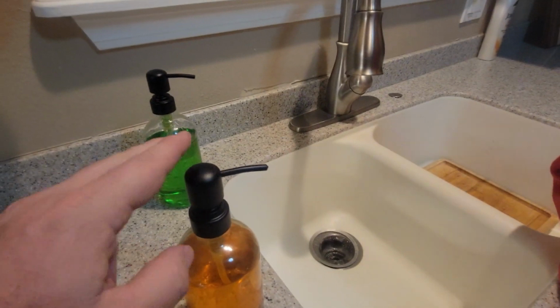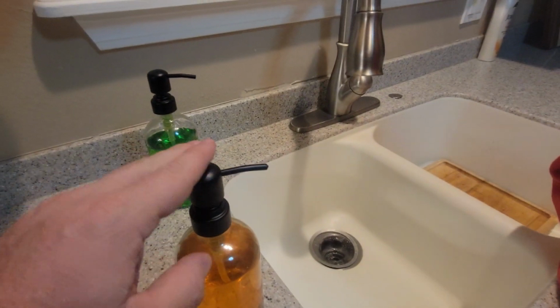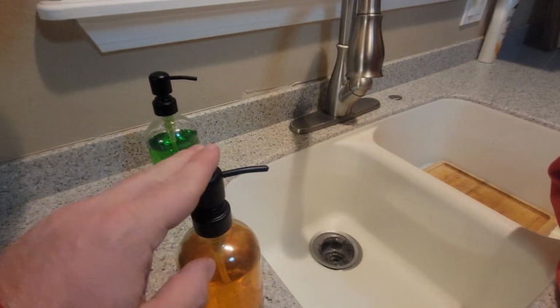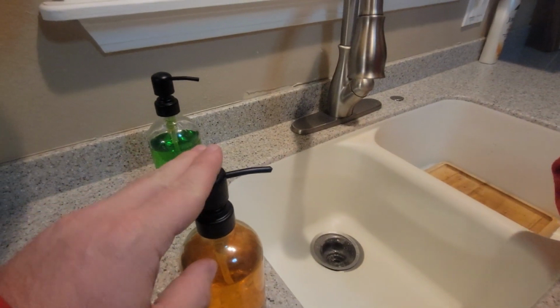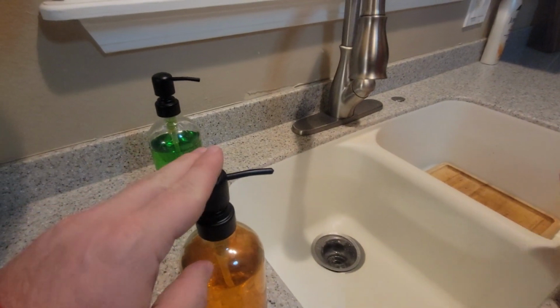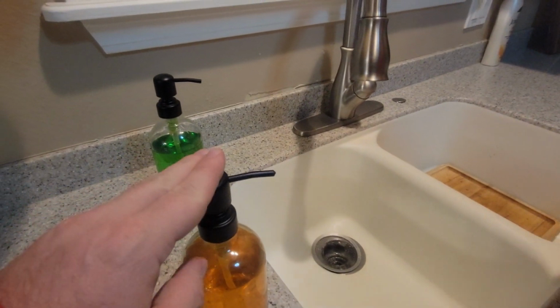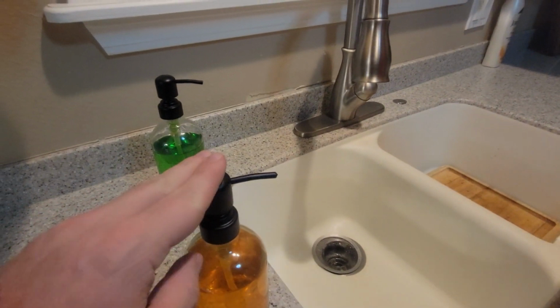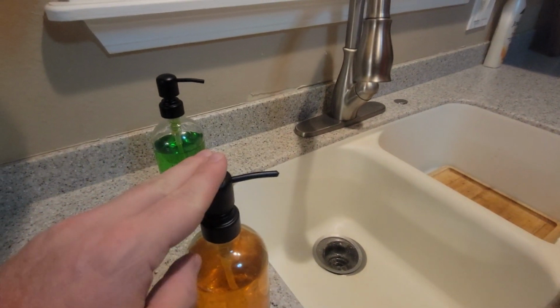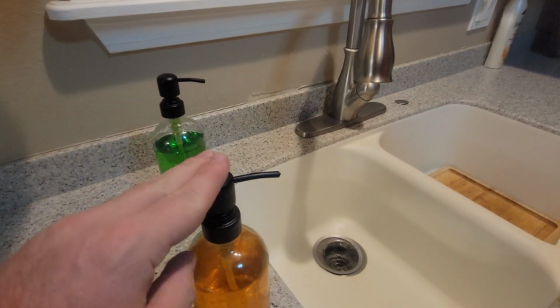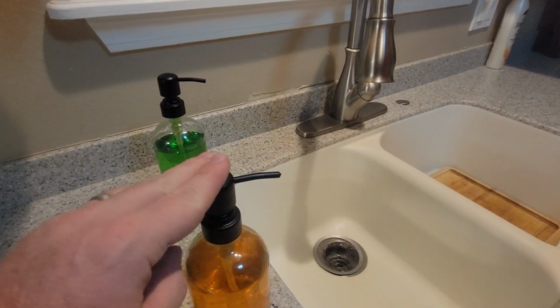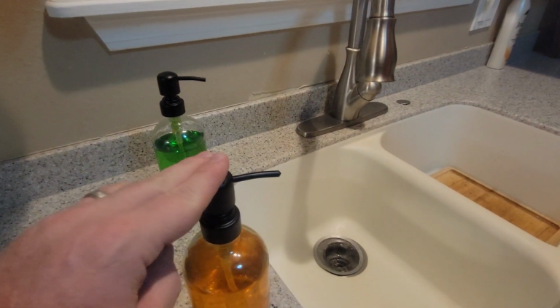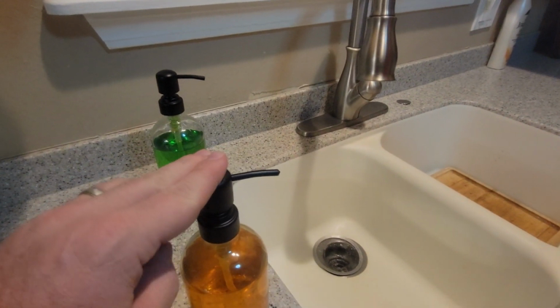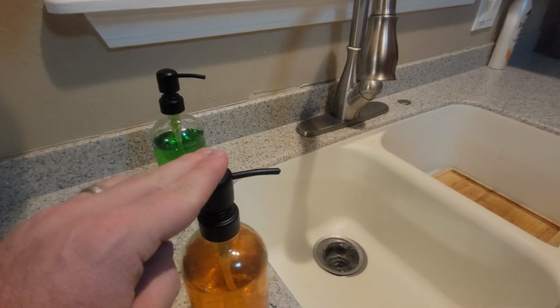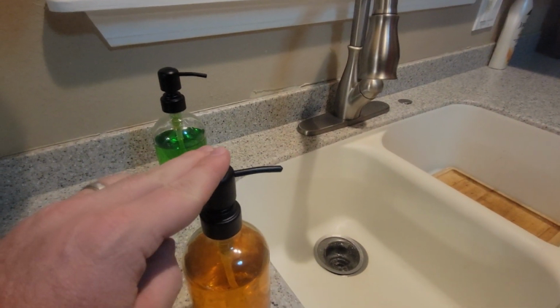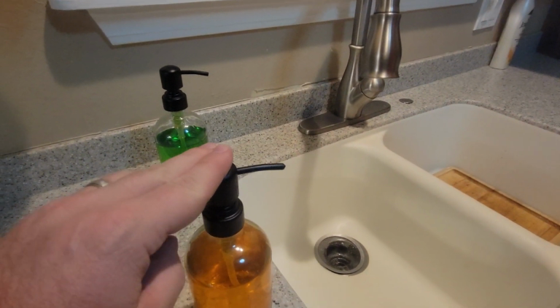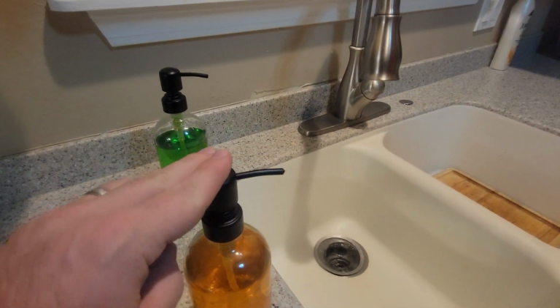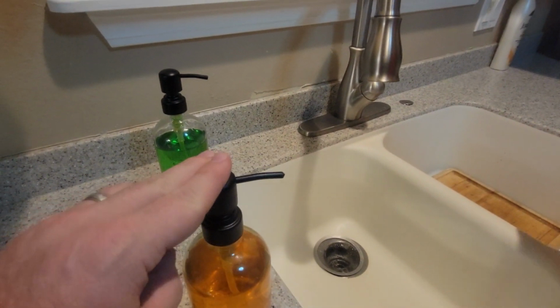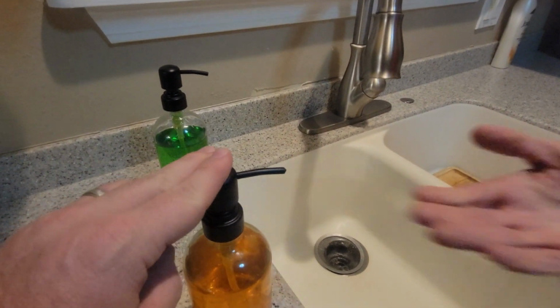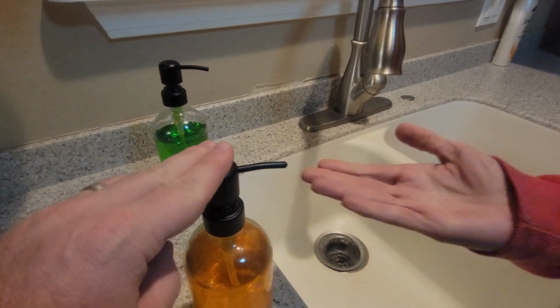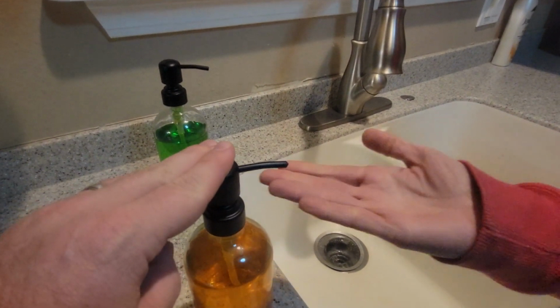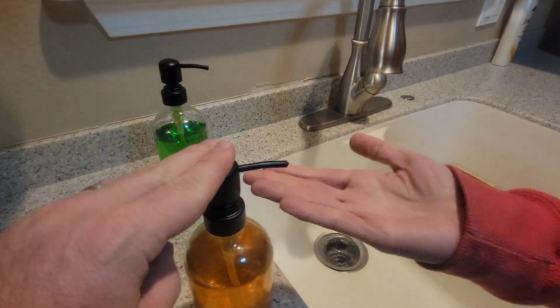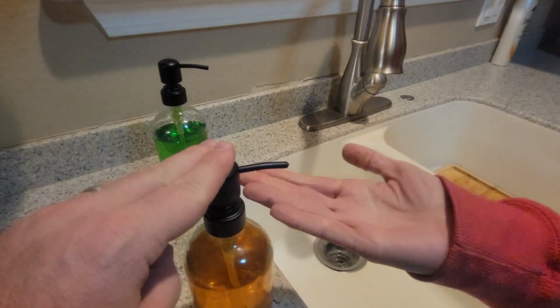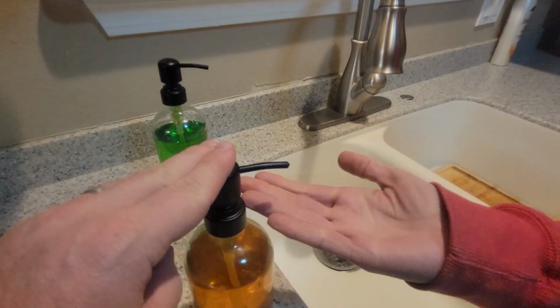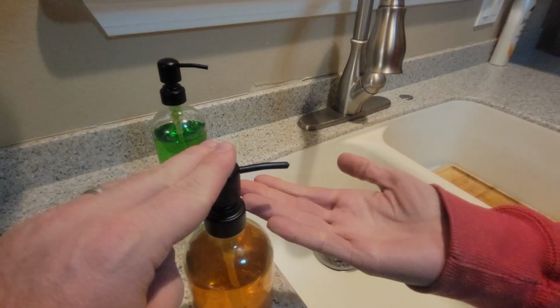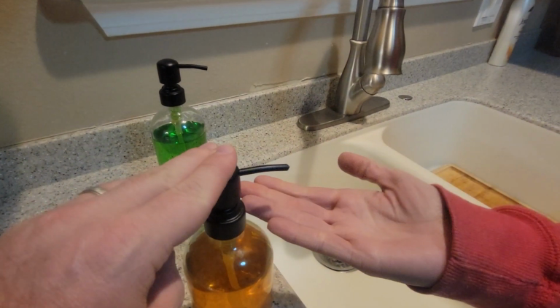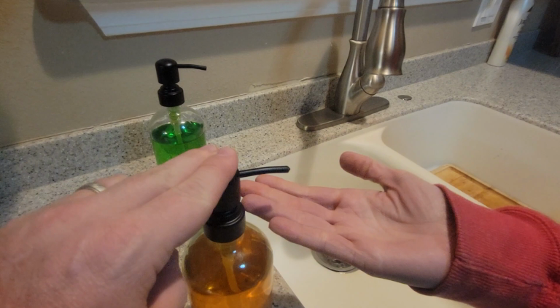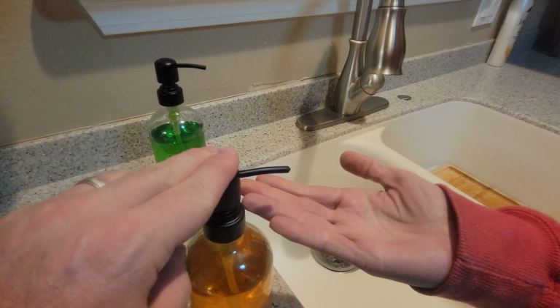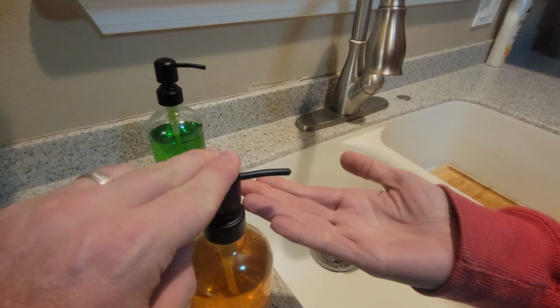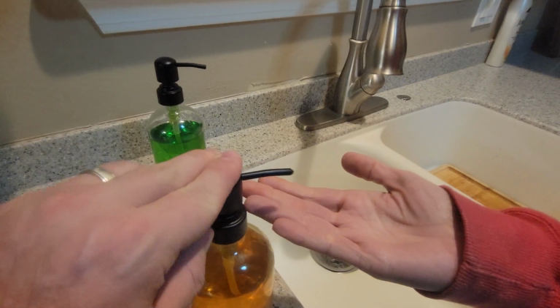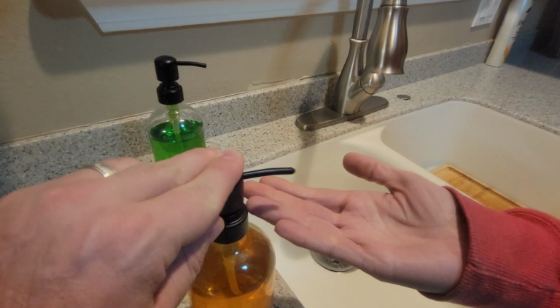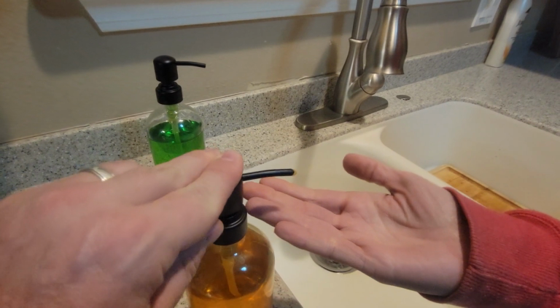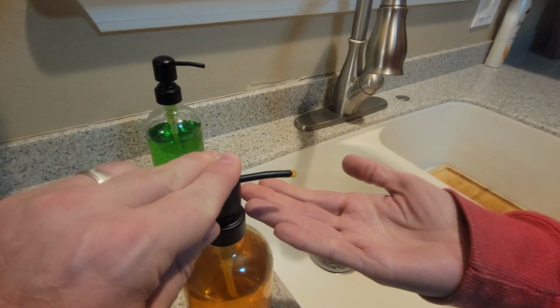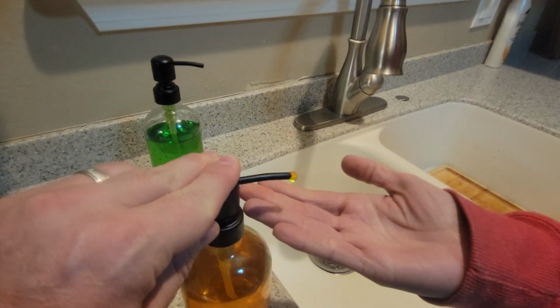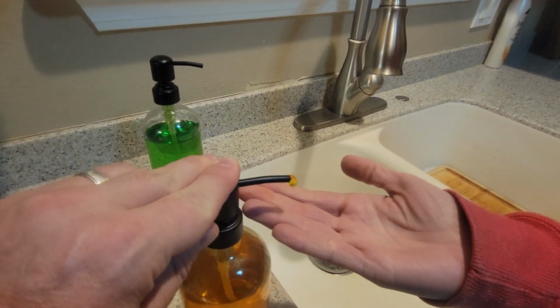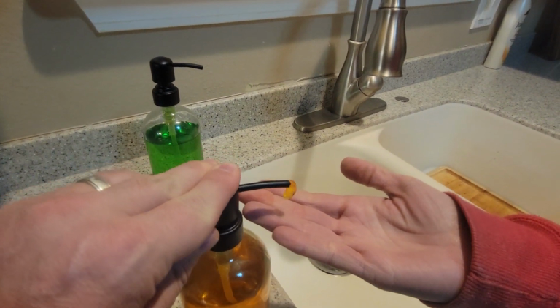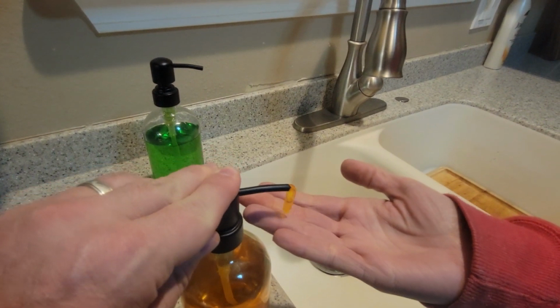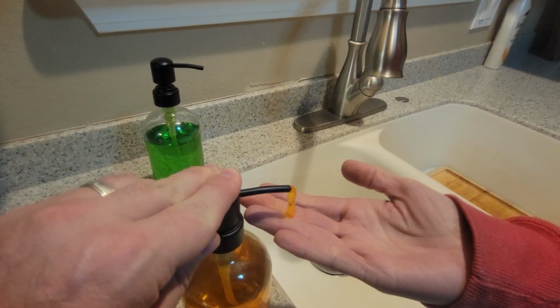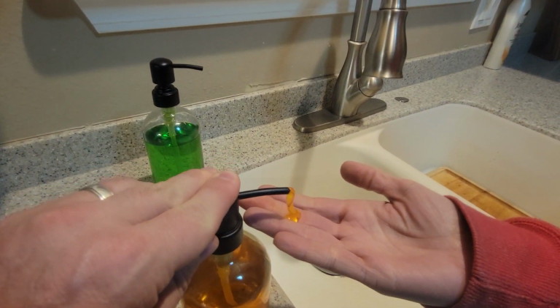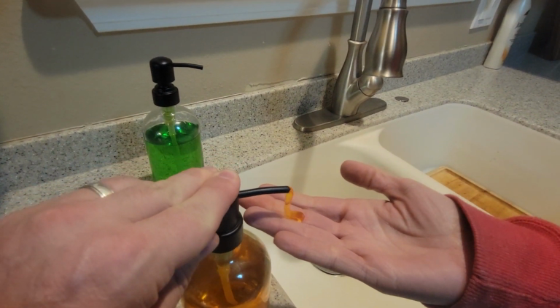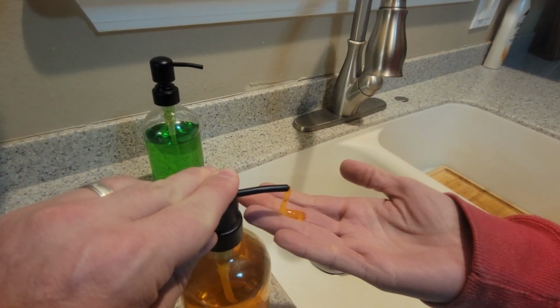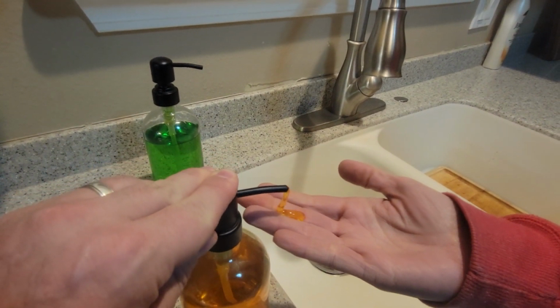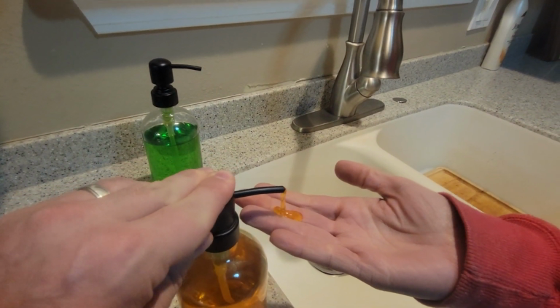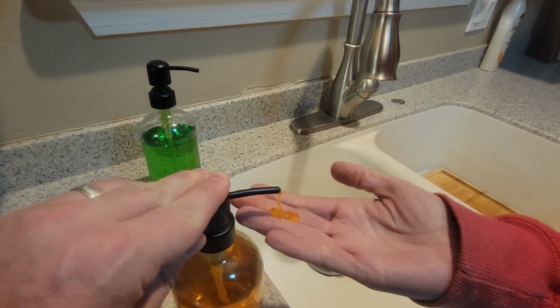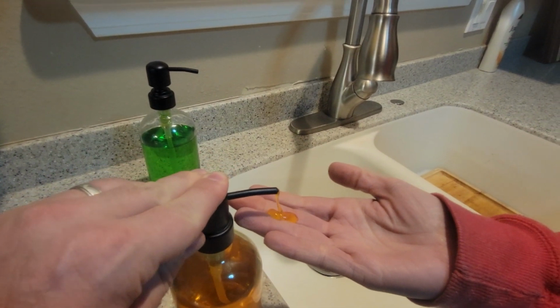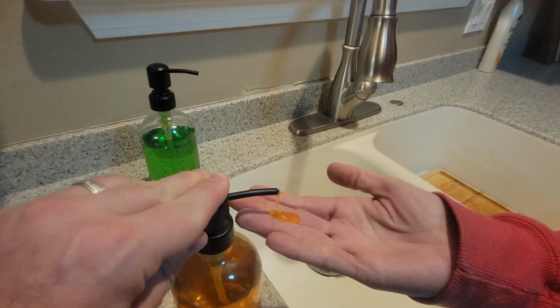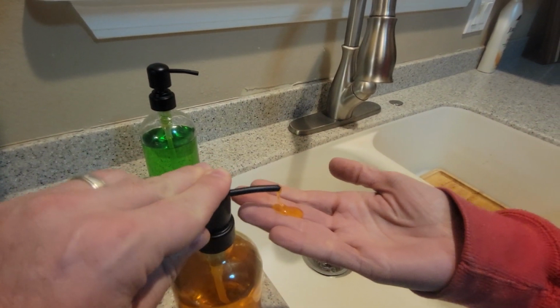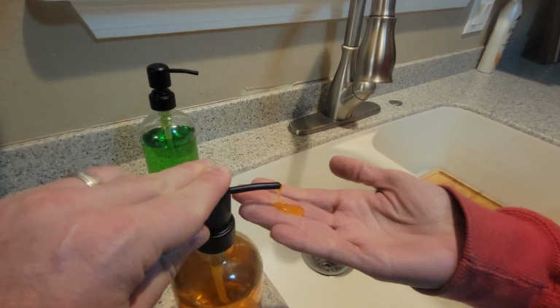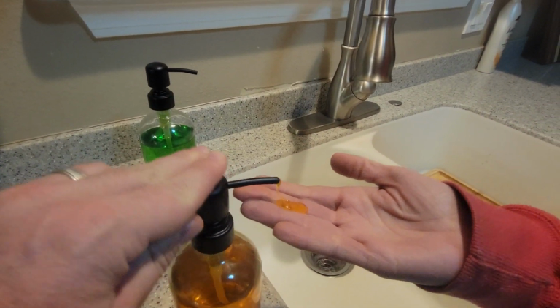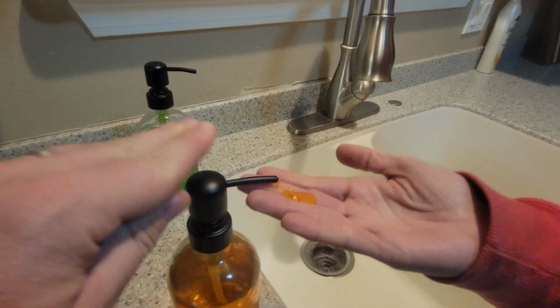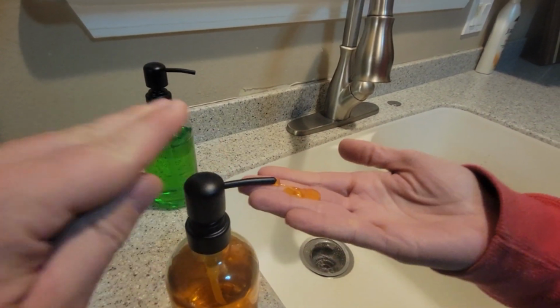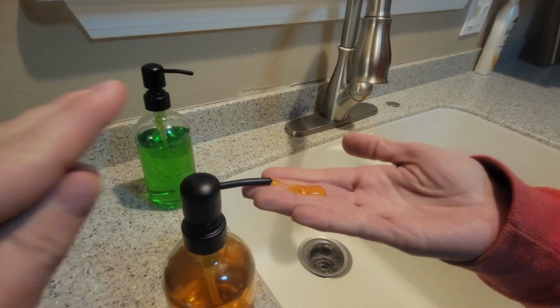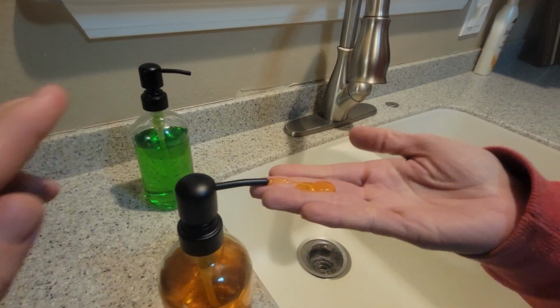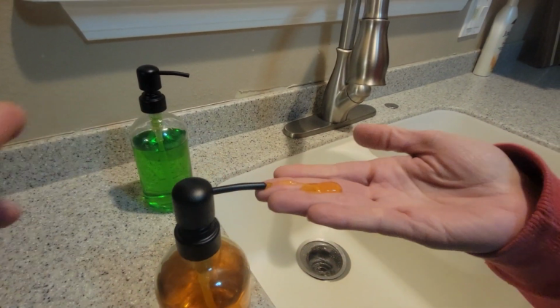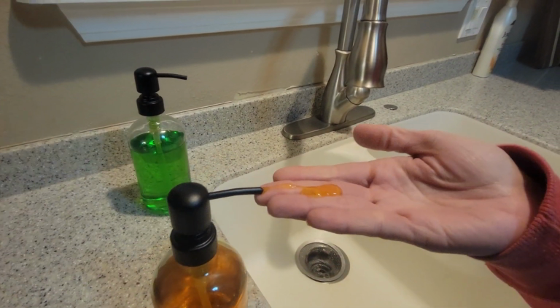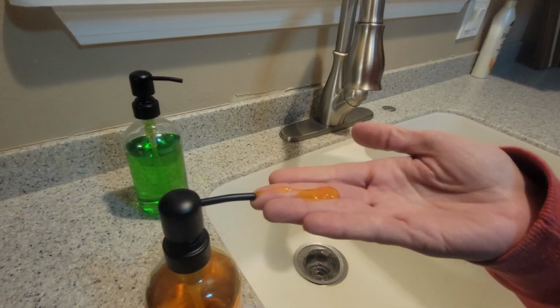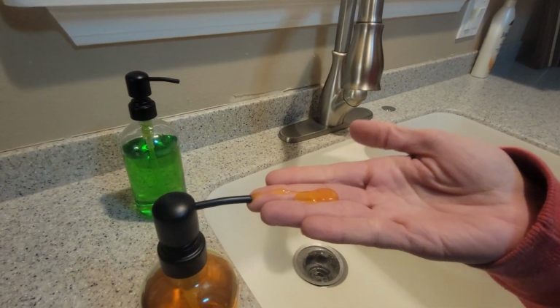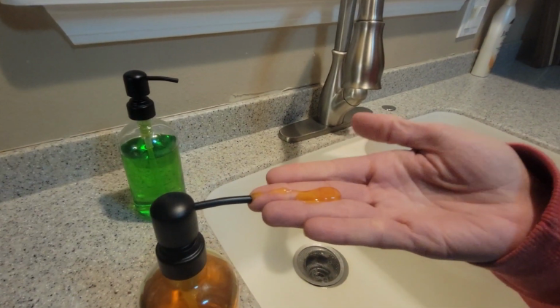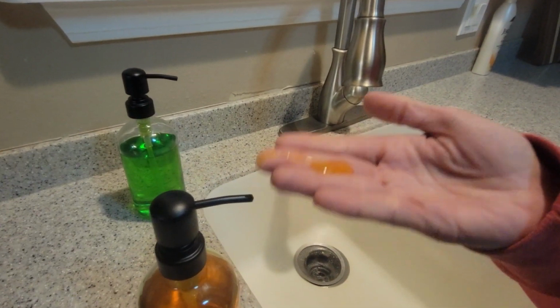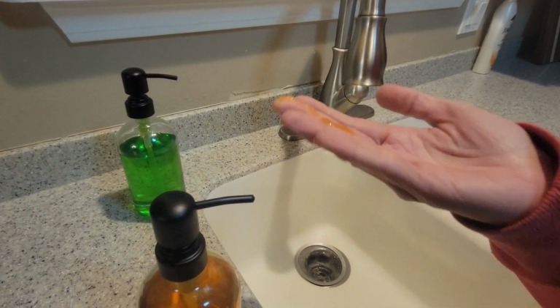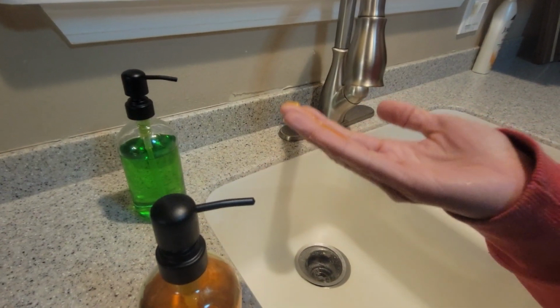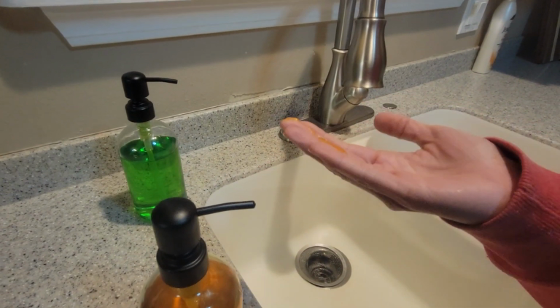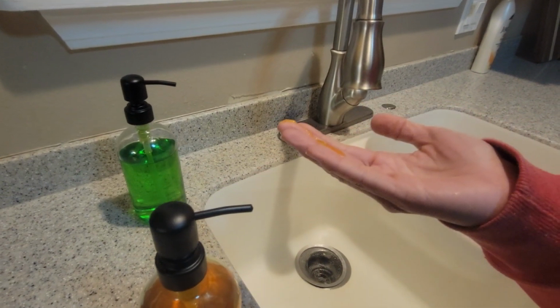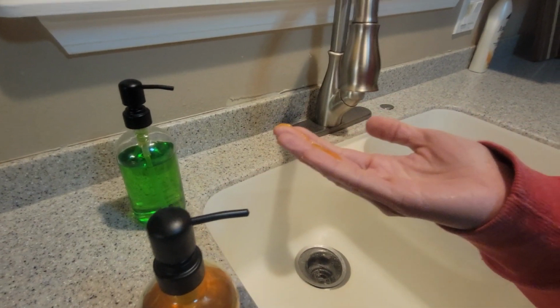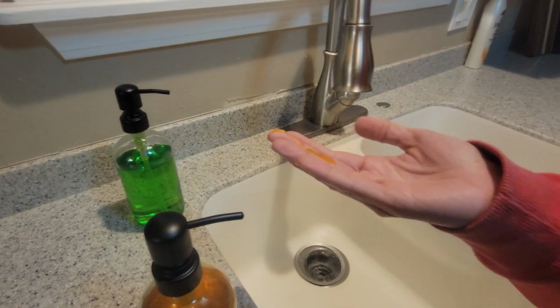Can I push it? Mm-hmm. Do you want to put your hand up? There you go. Ta-da!